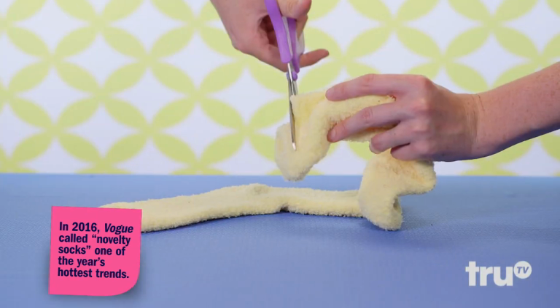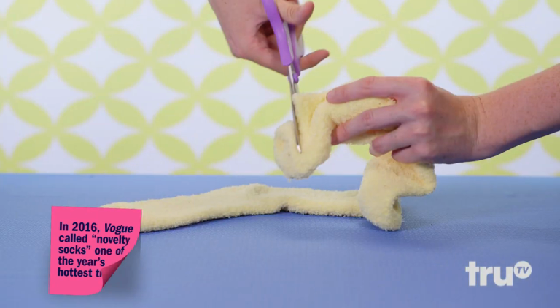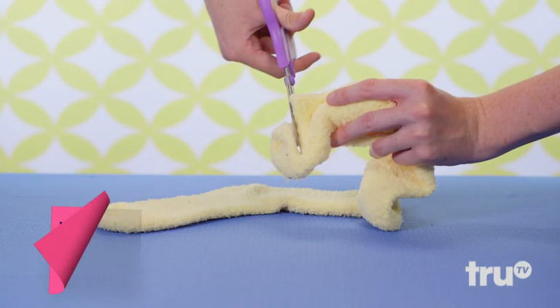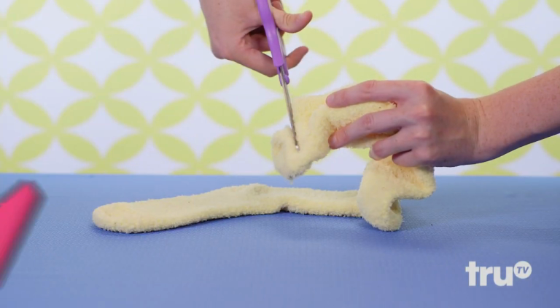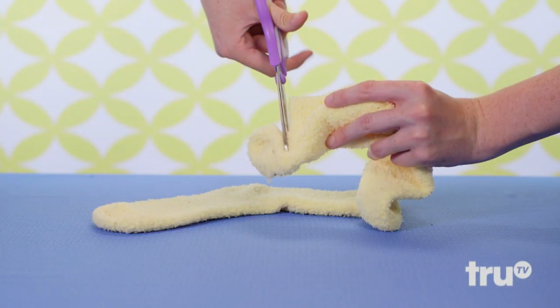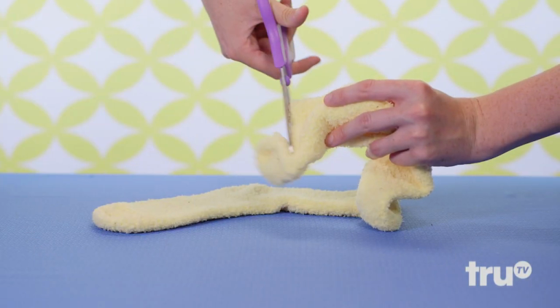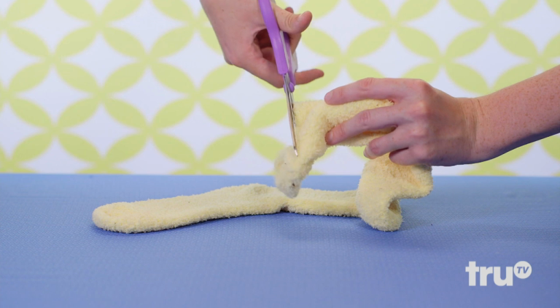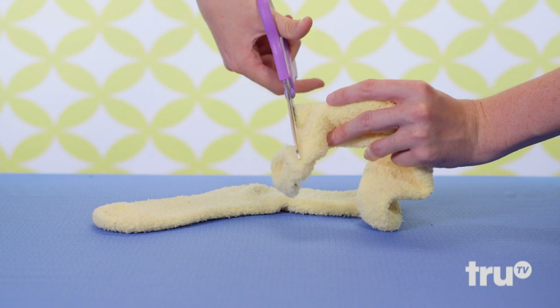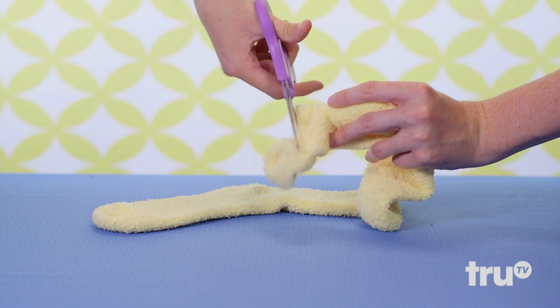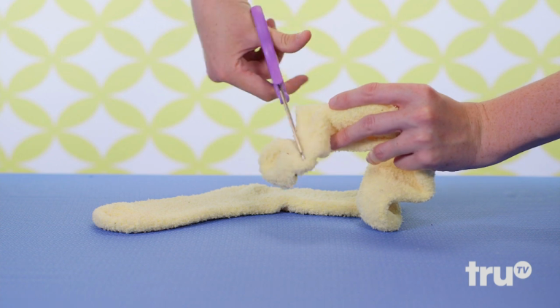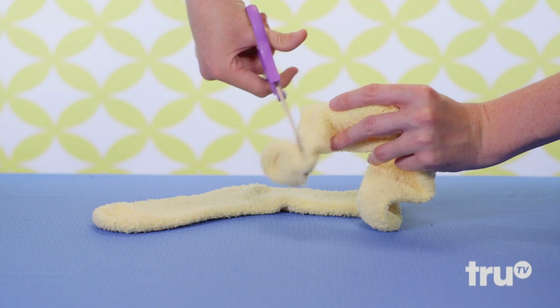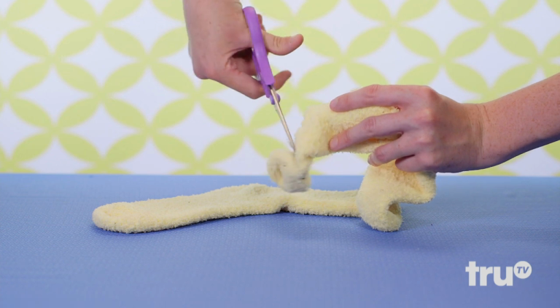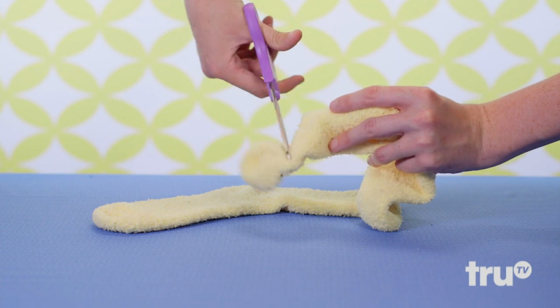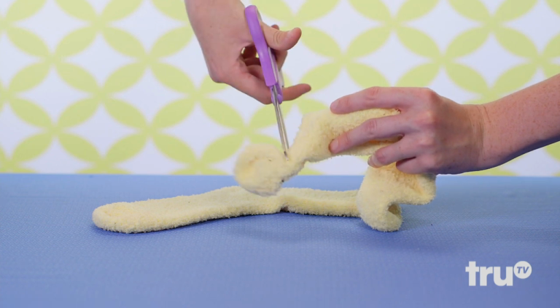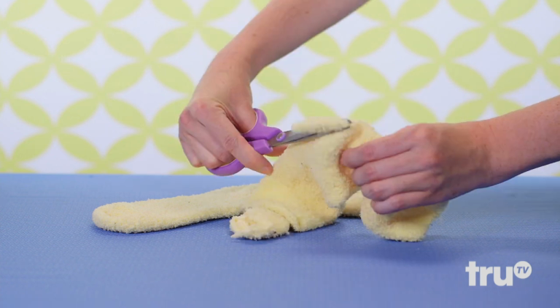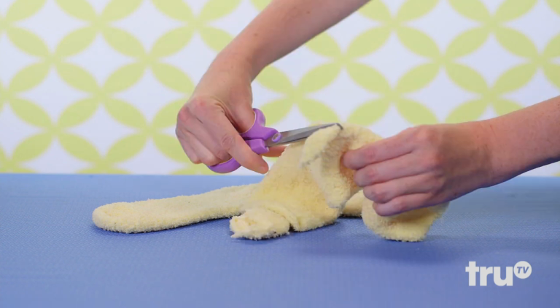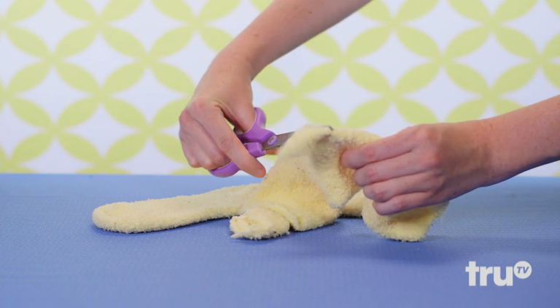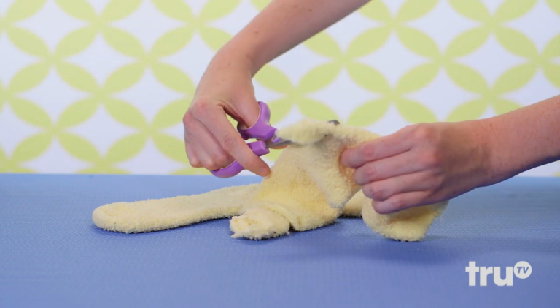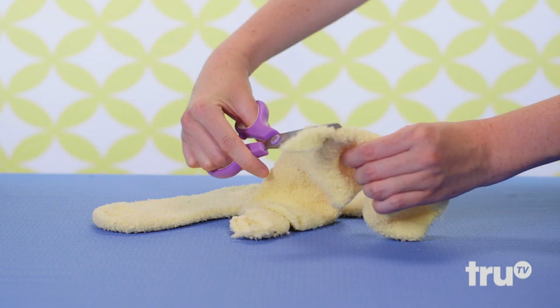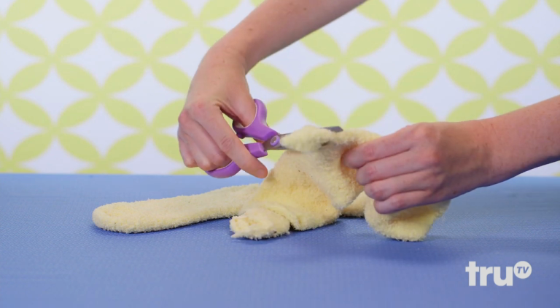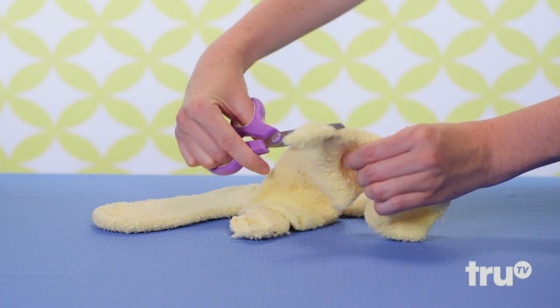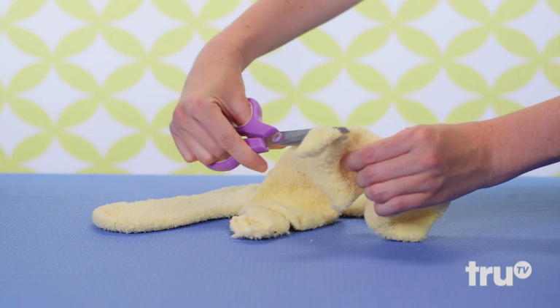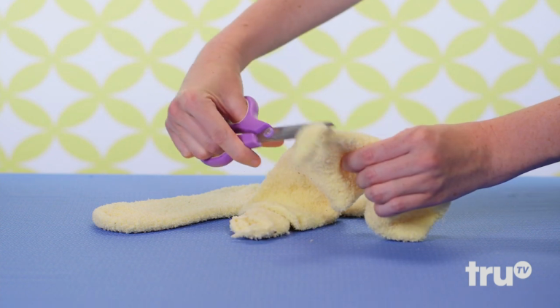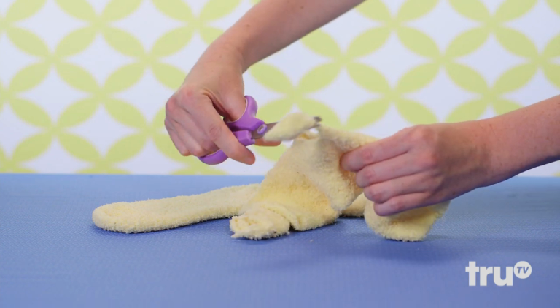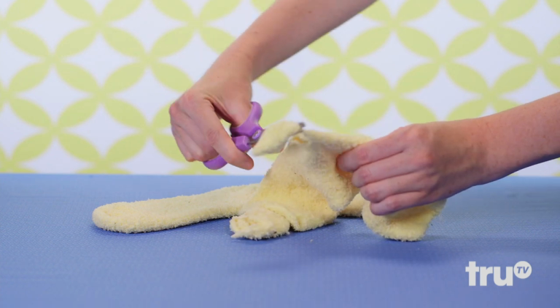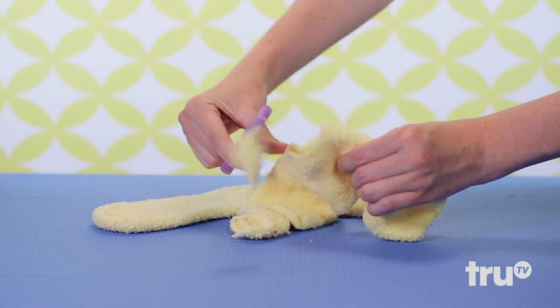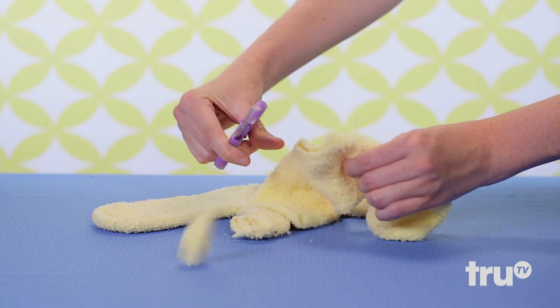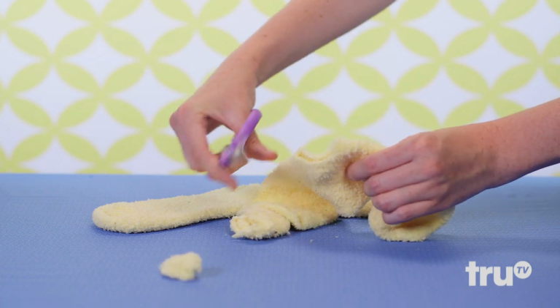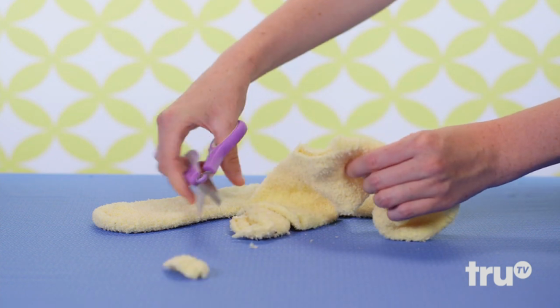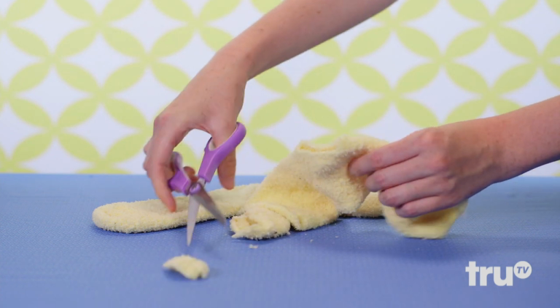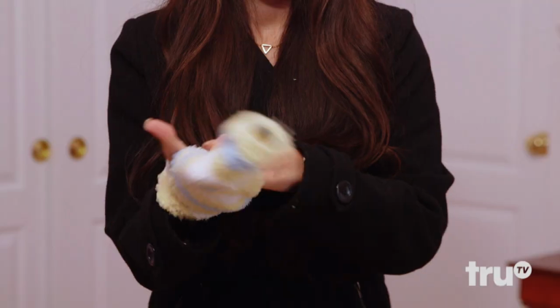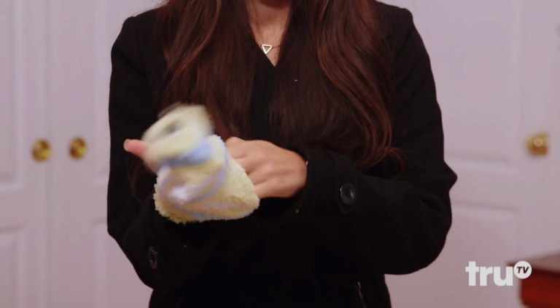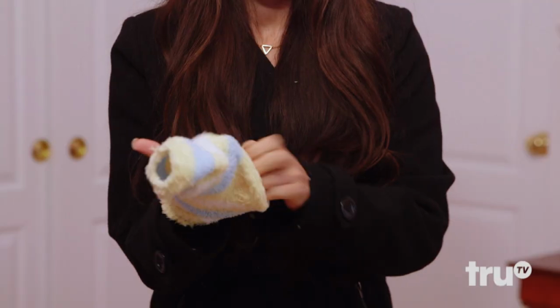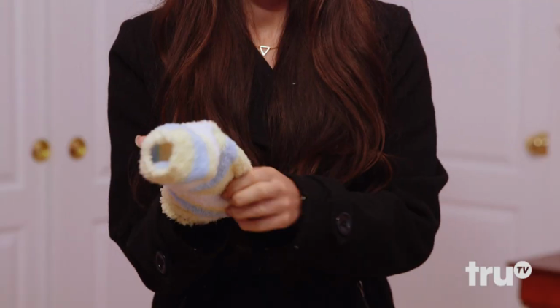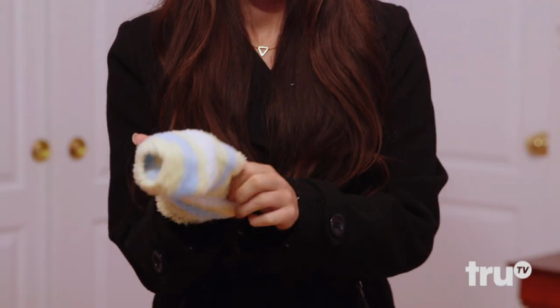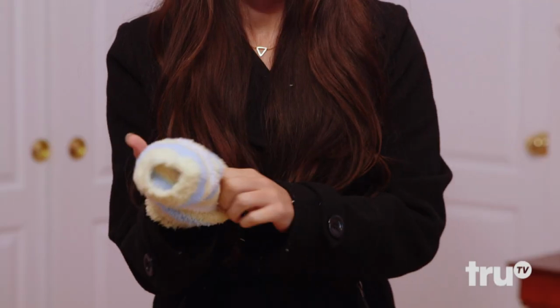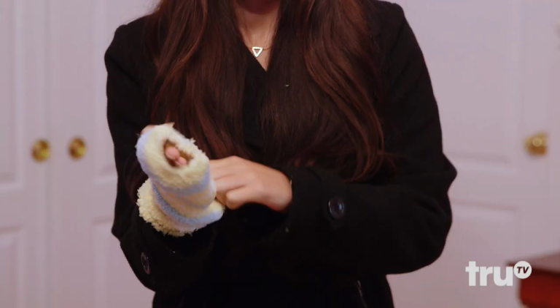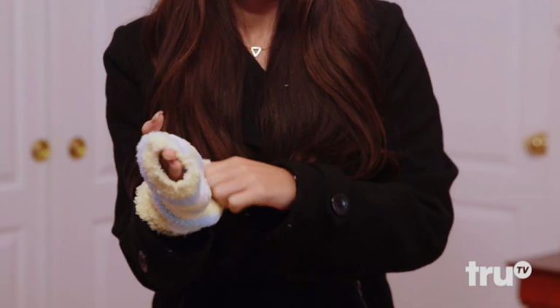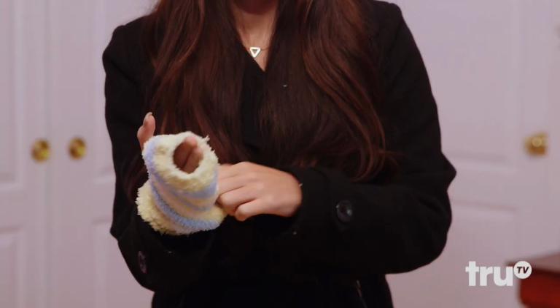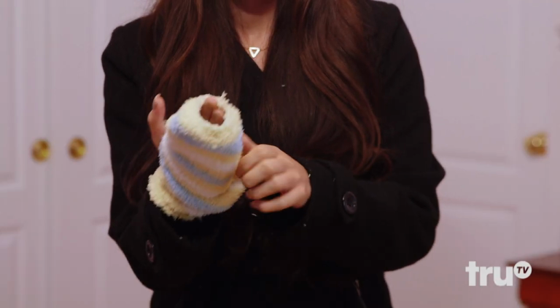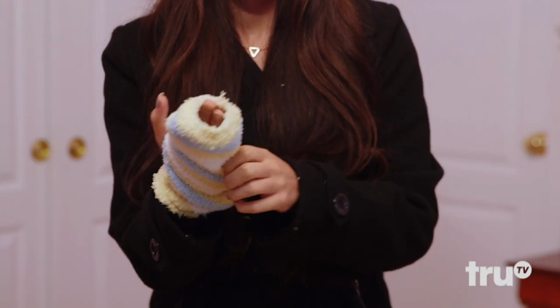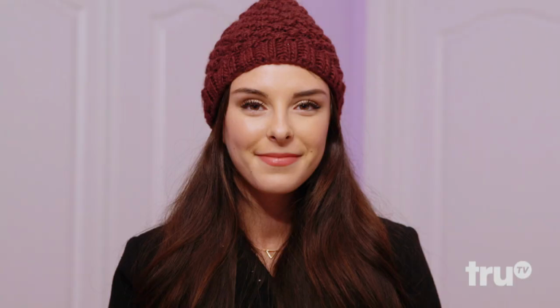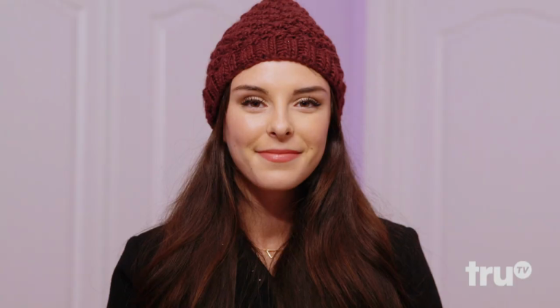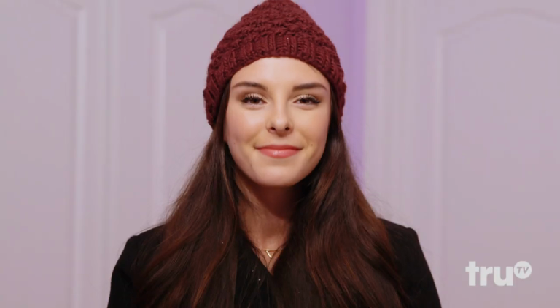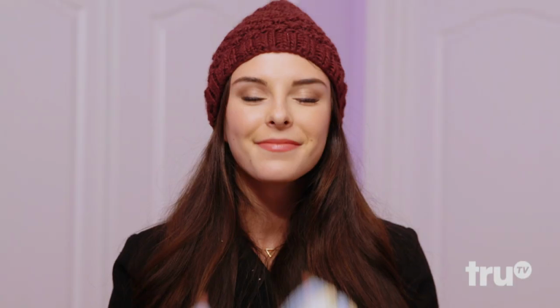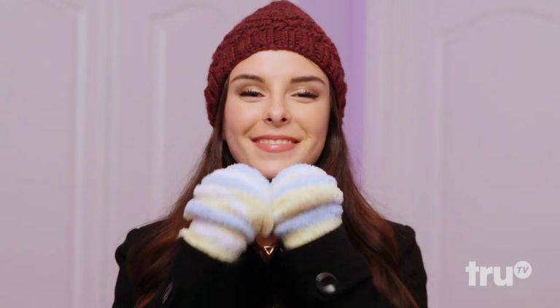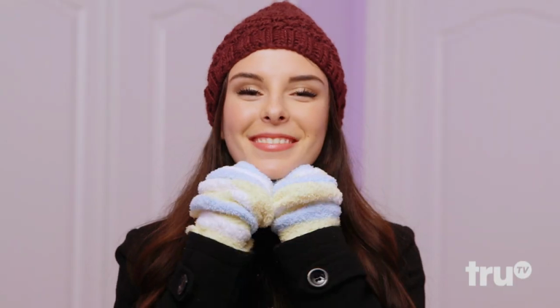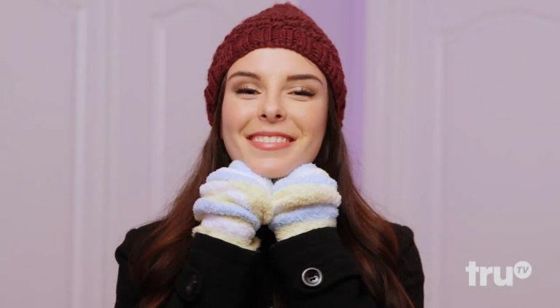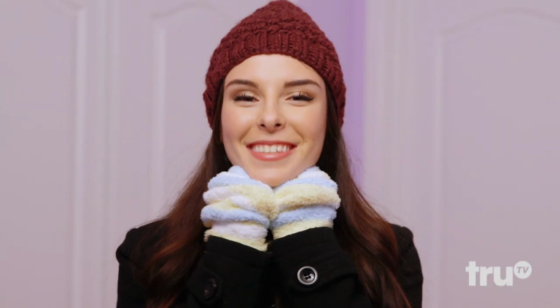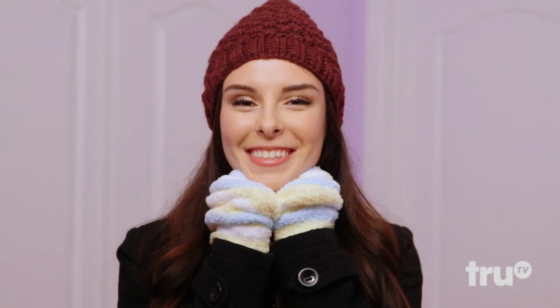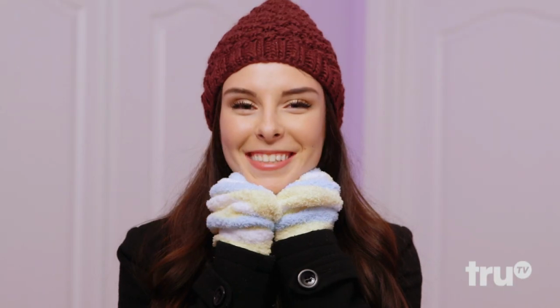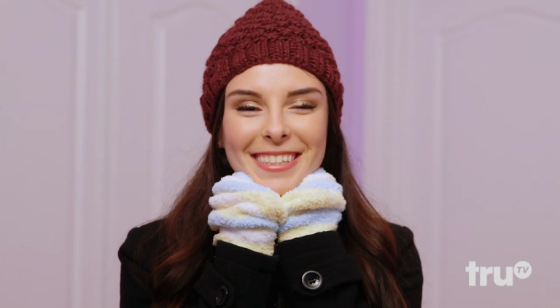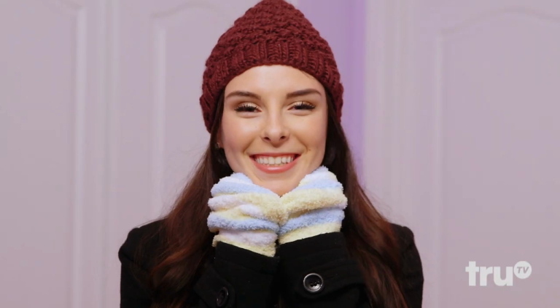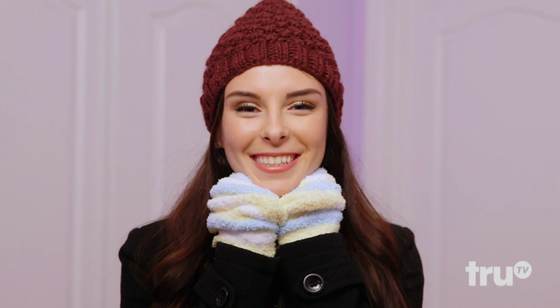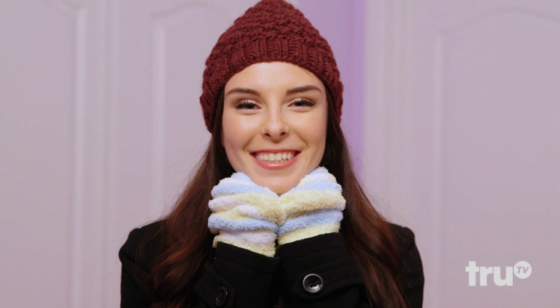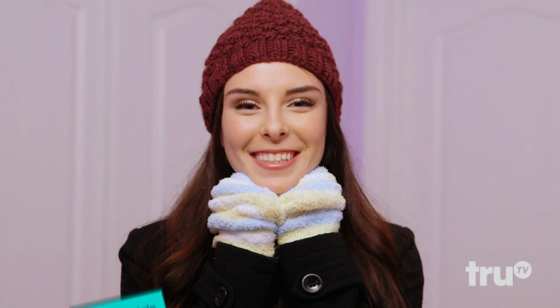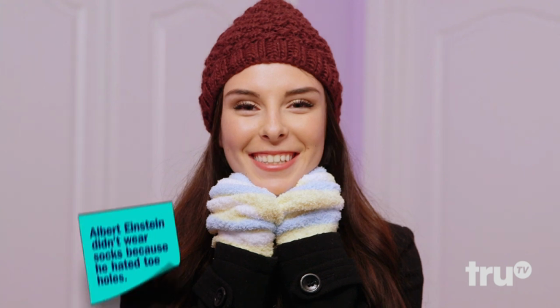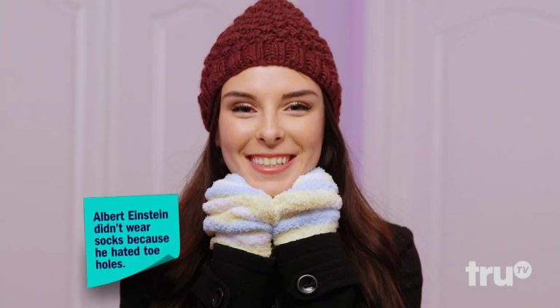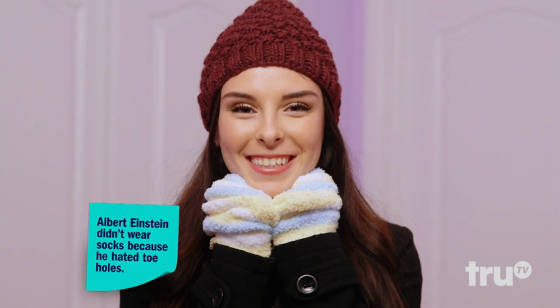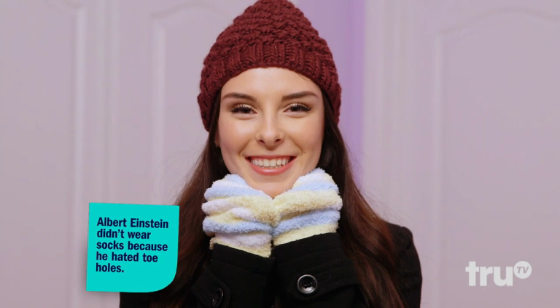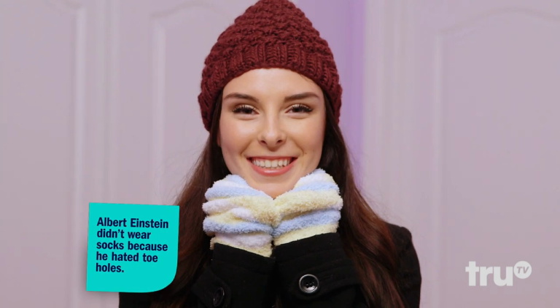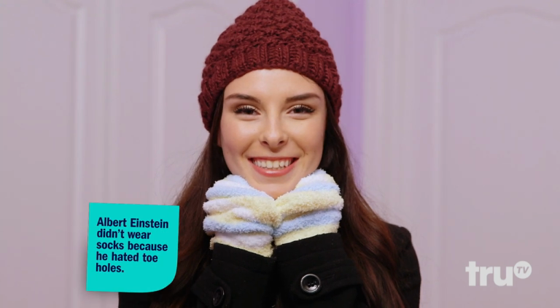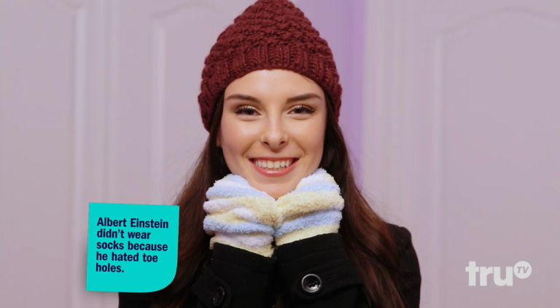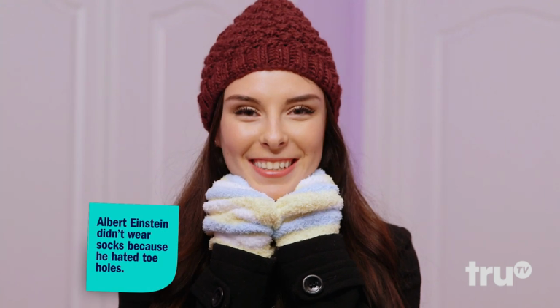Socks can warm hands, too. Just cut them into fingerless mittens. Whoever said holes in your sock are a bad thing? All-star.